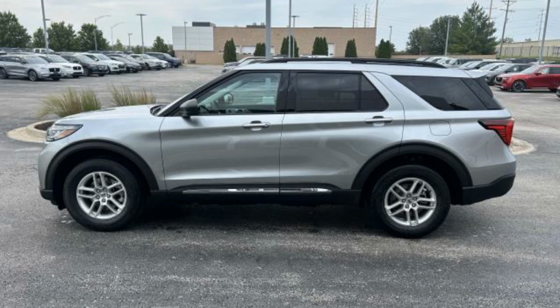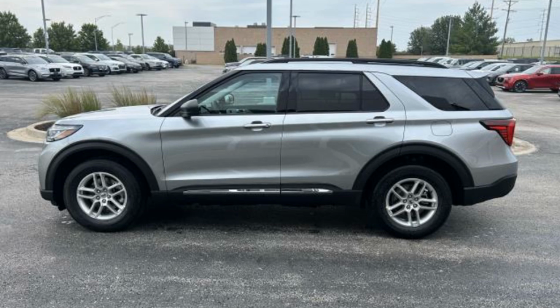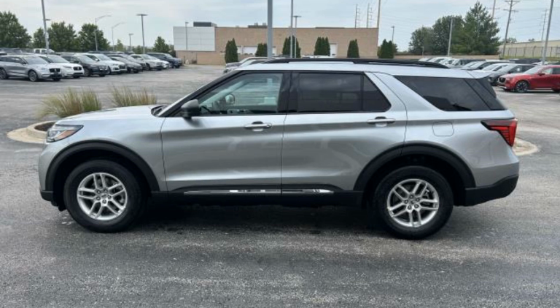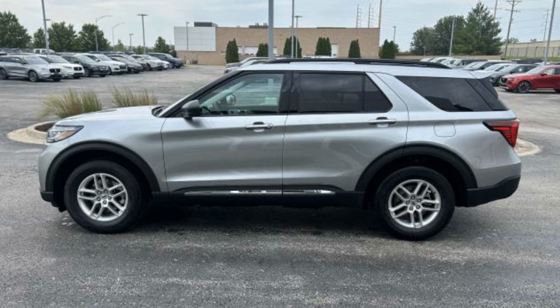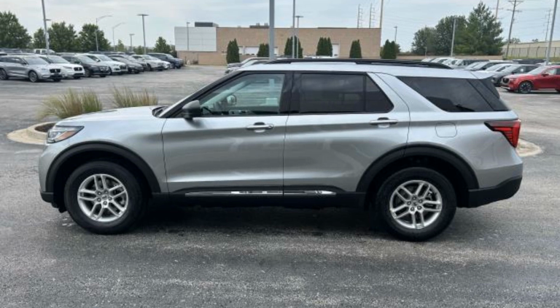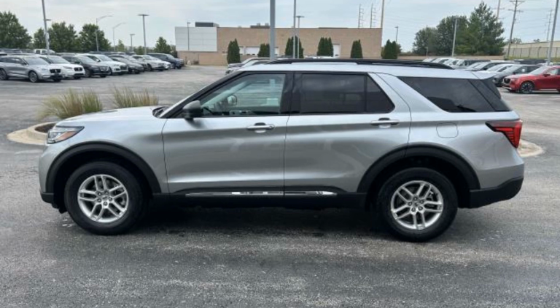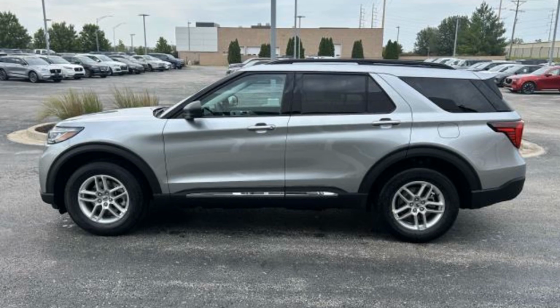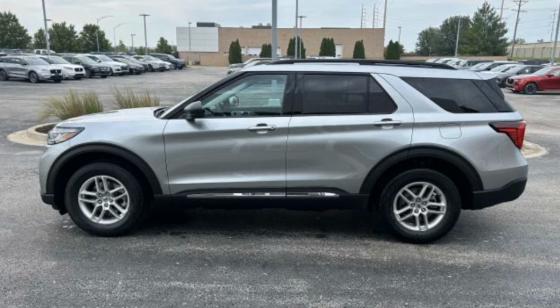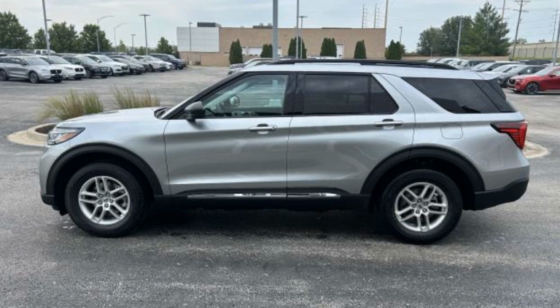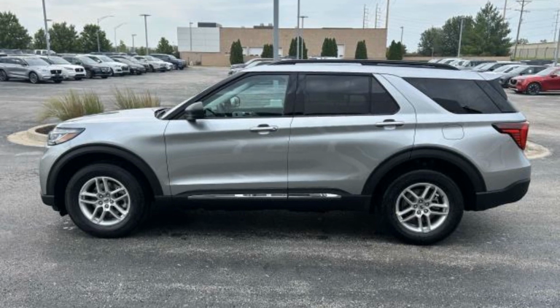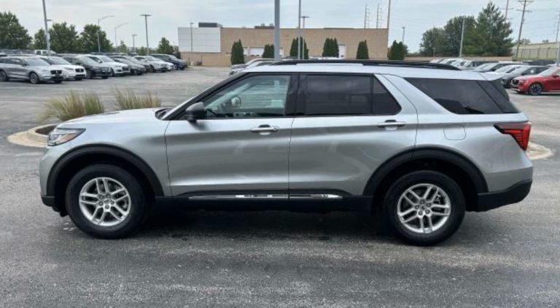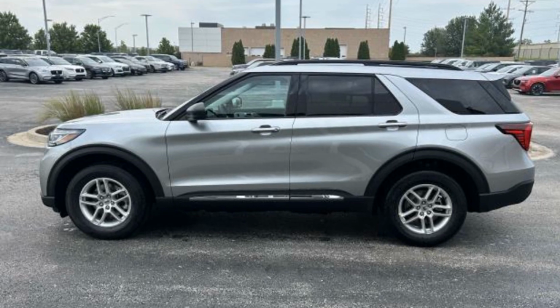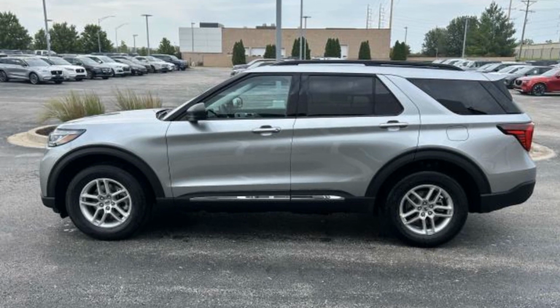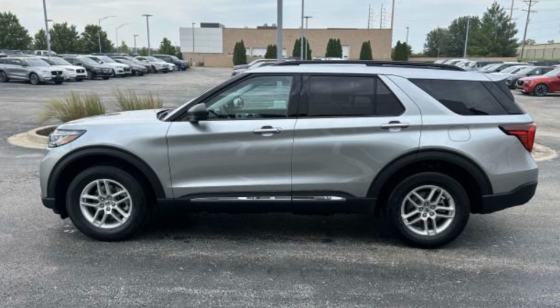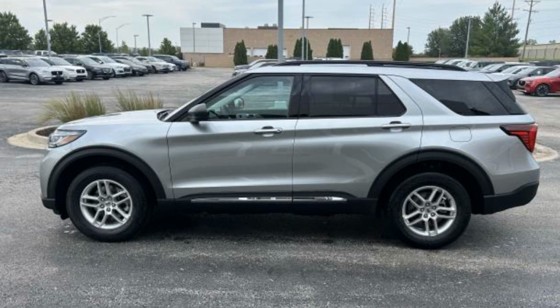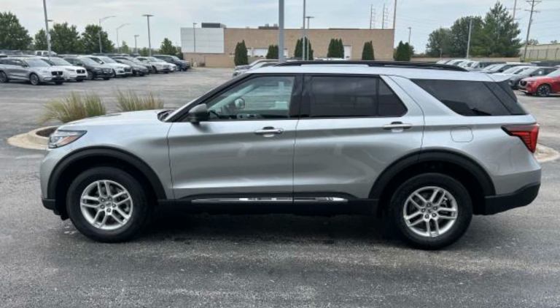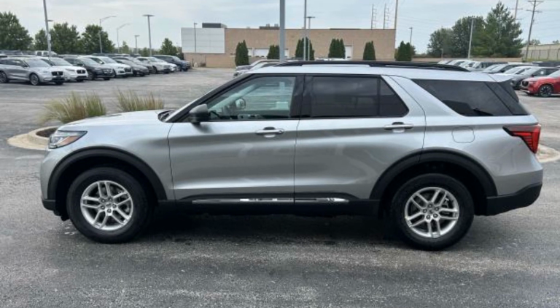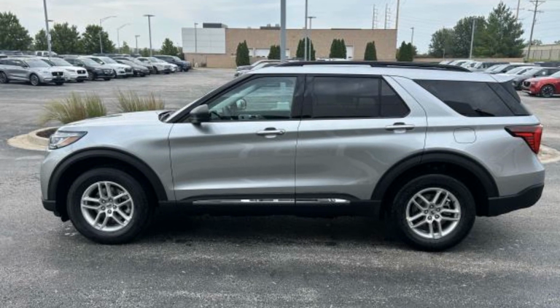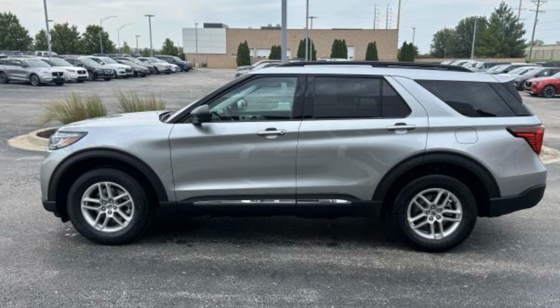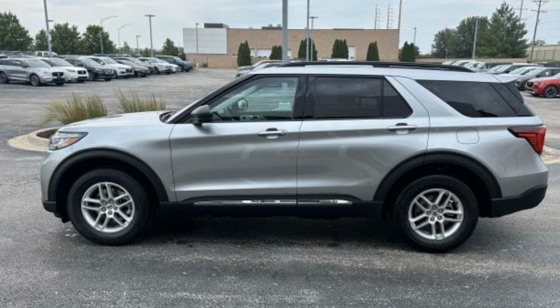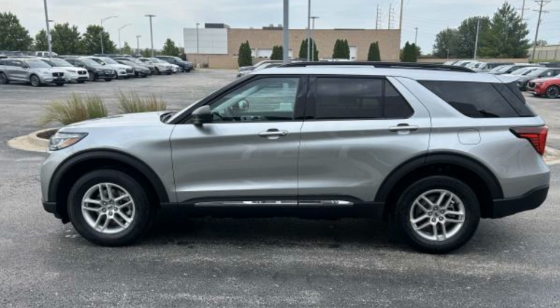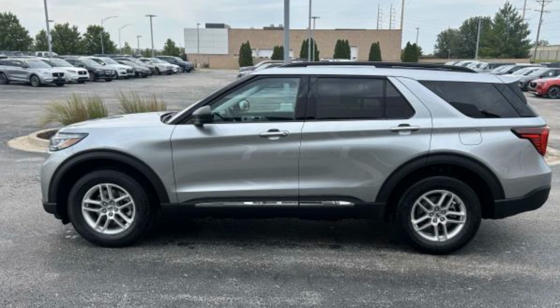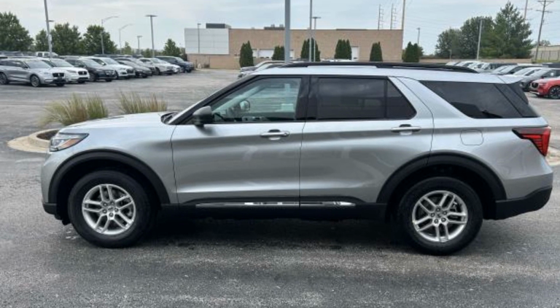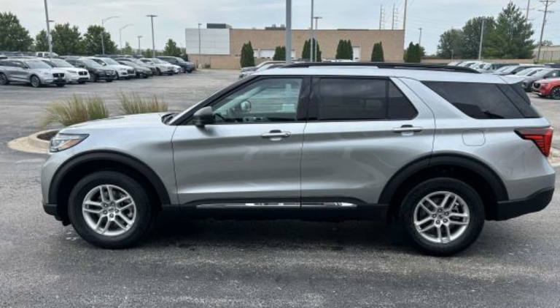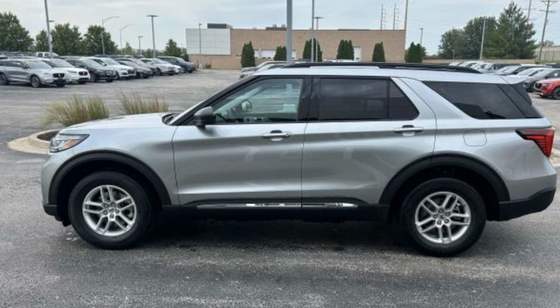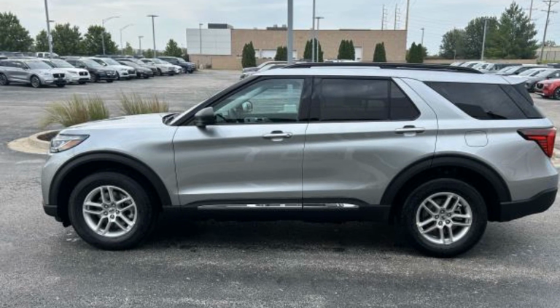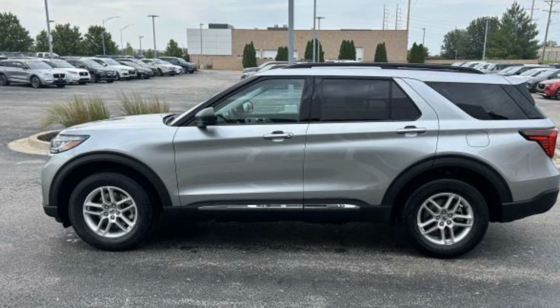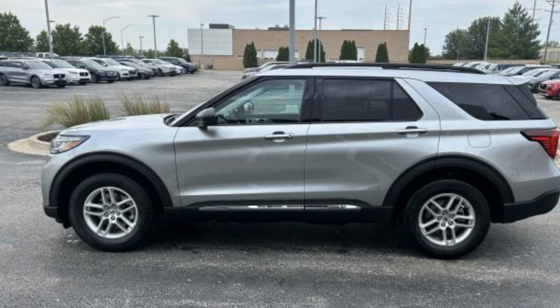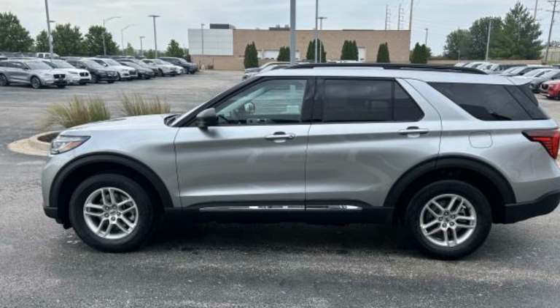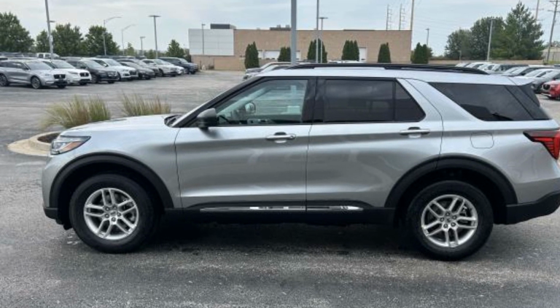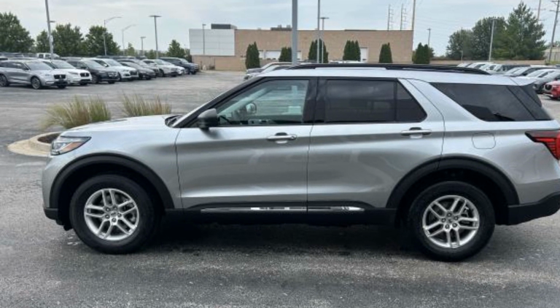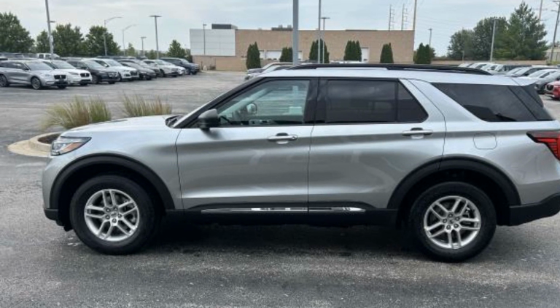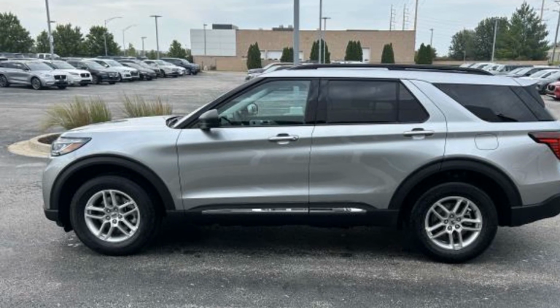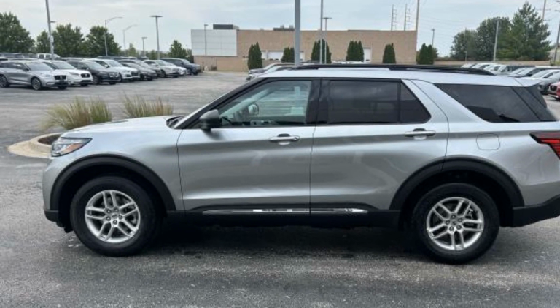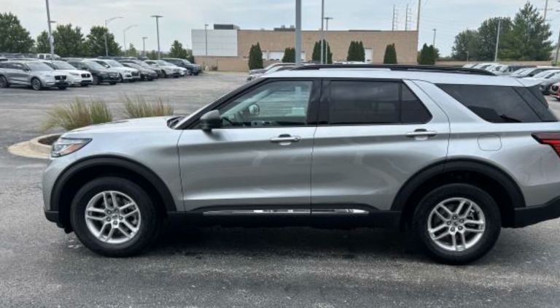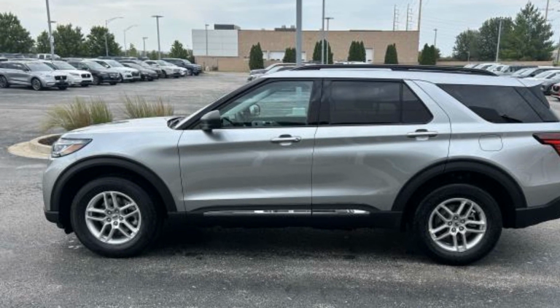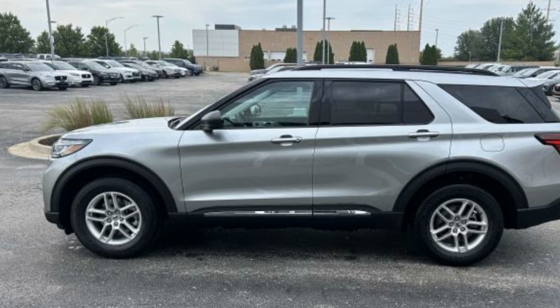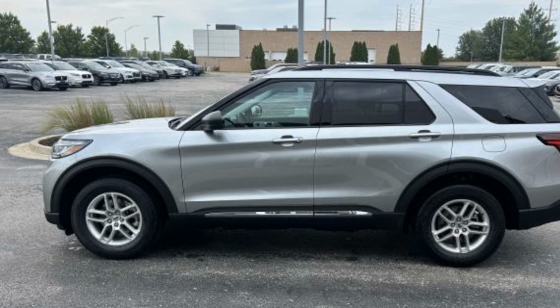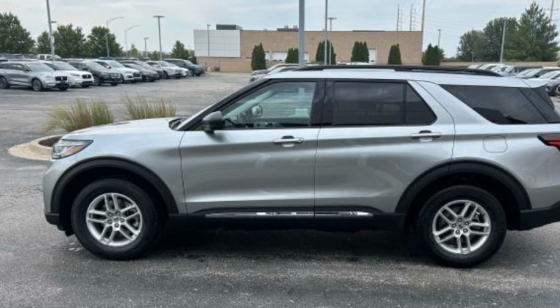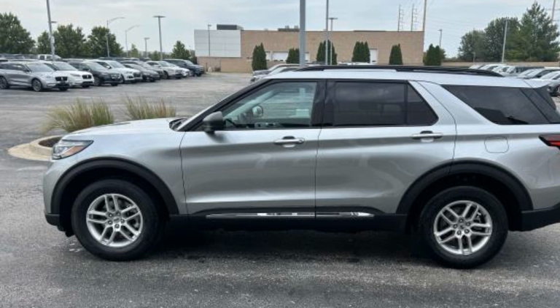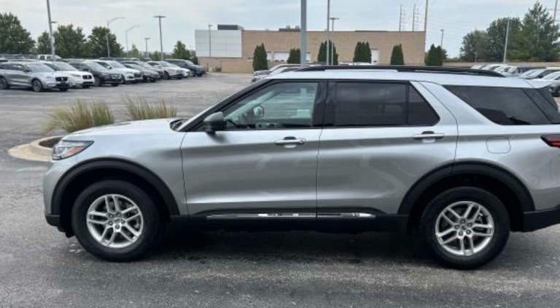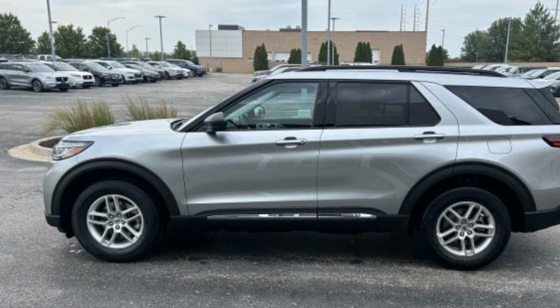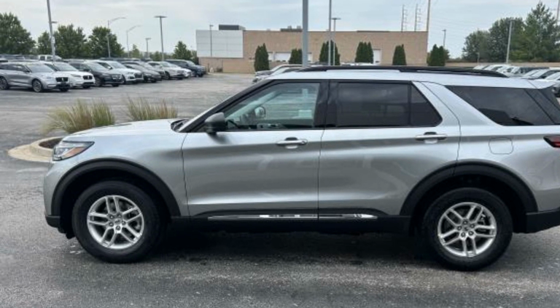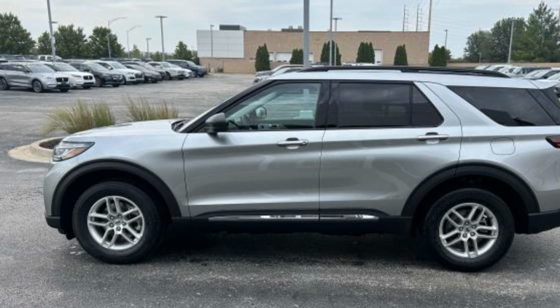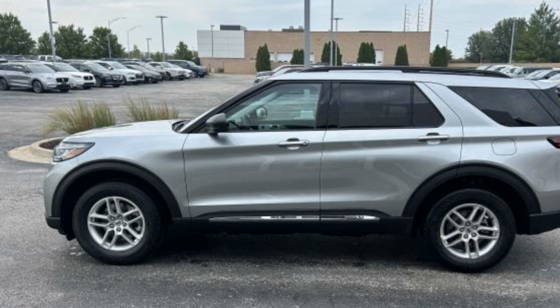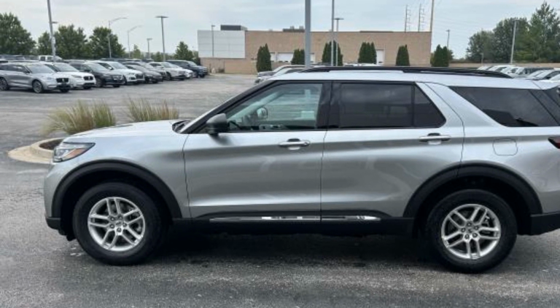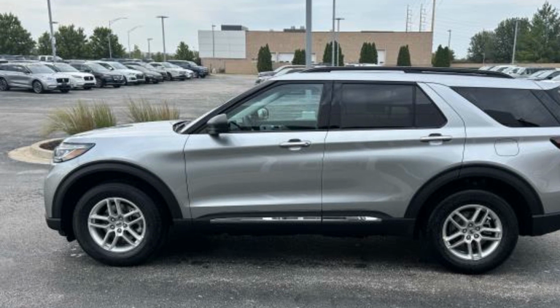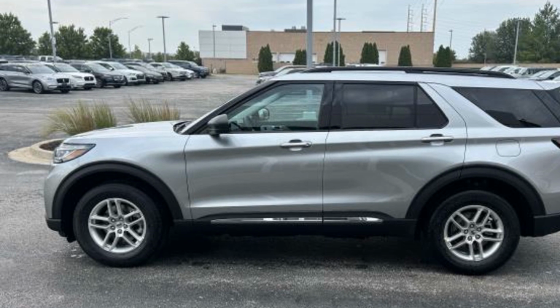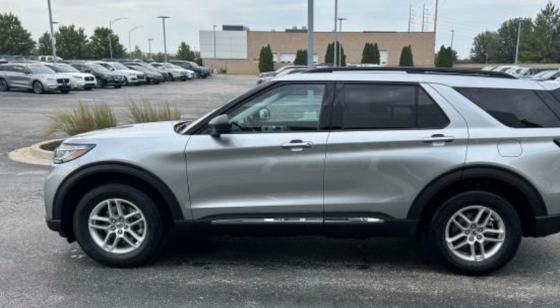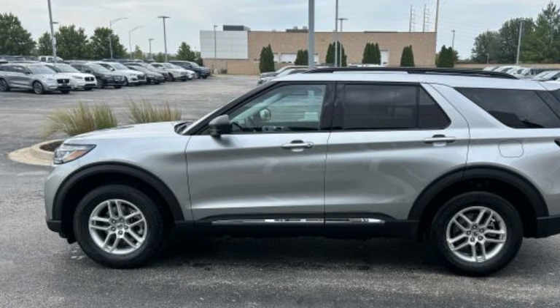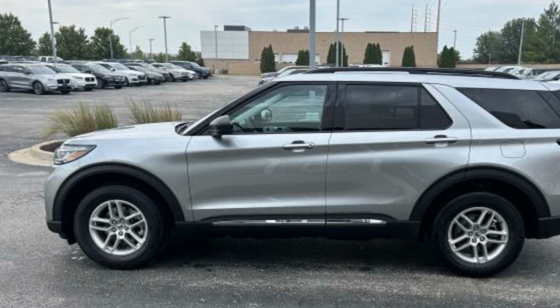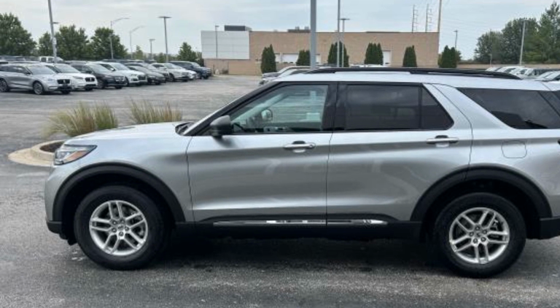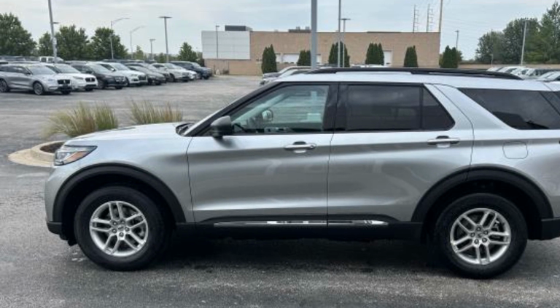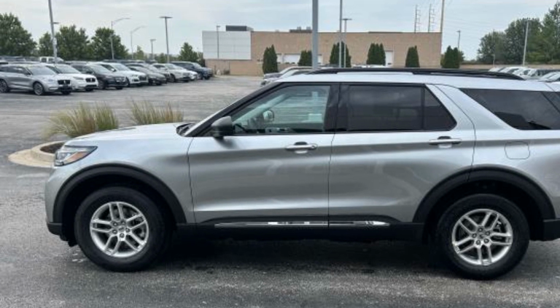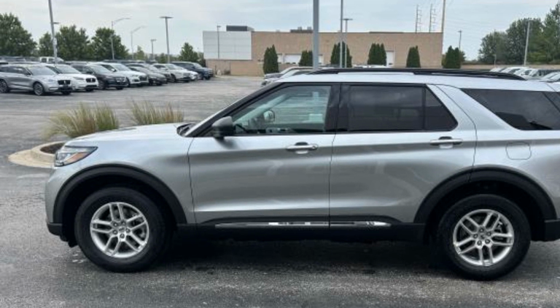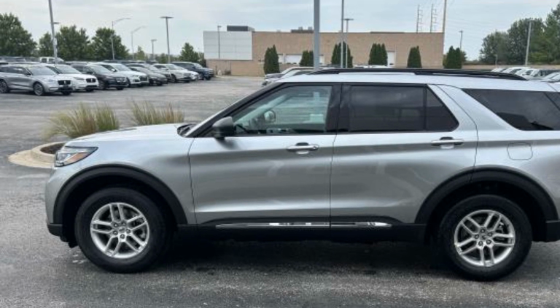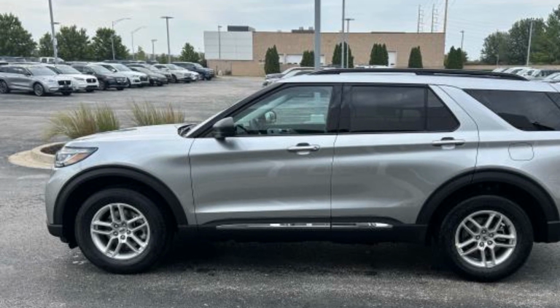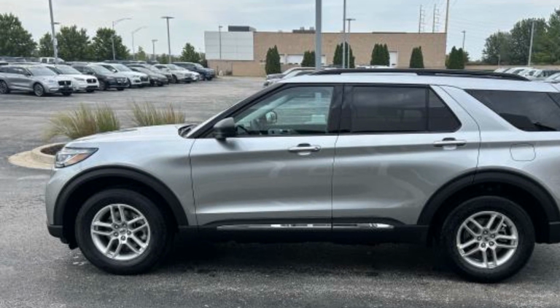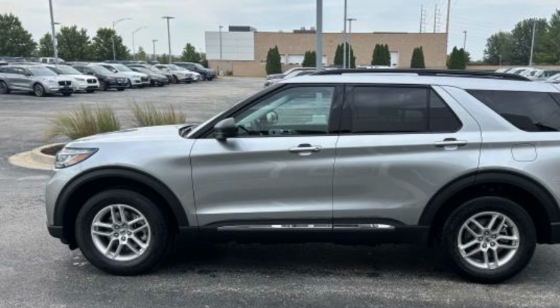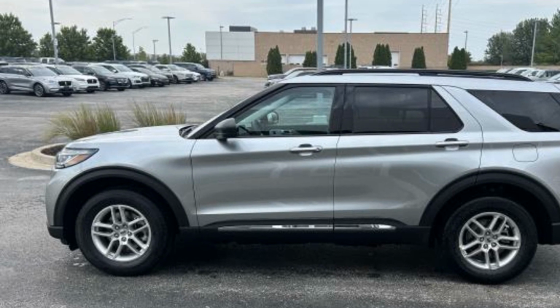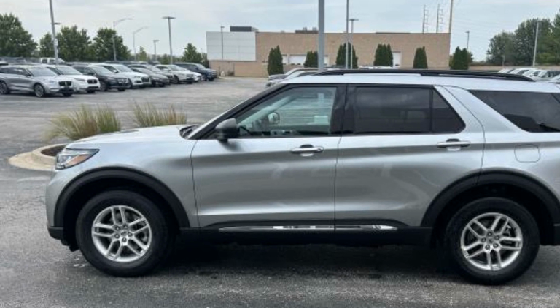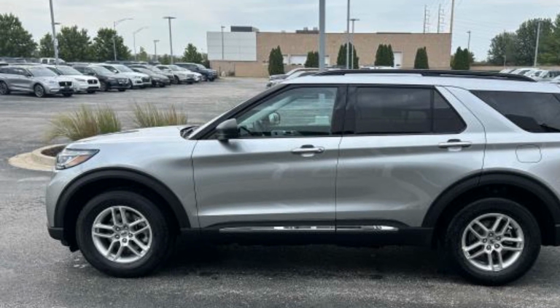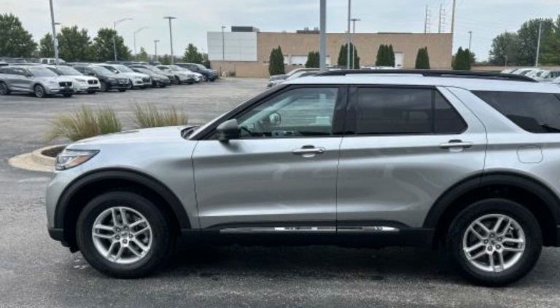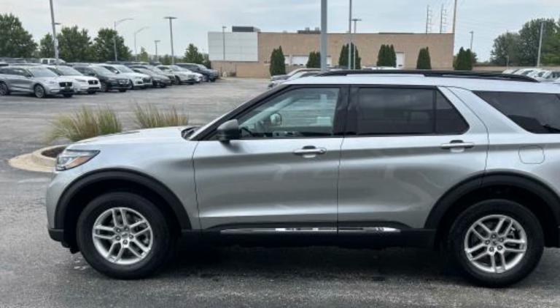2025 Ford Explorer. This SUV offers space as well as power and performance.